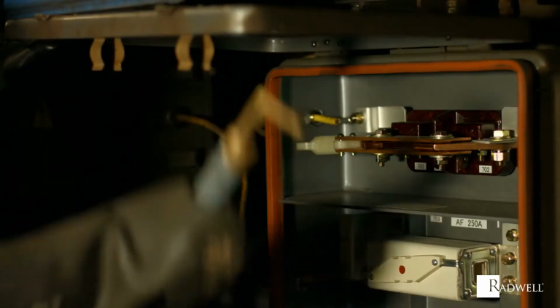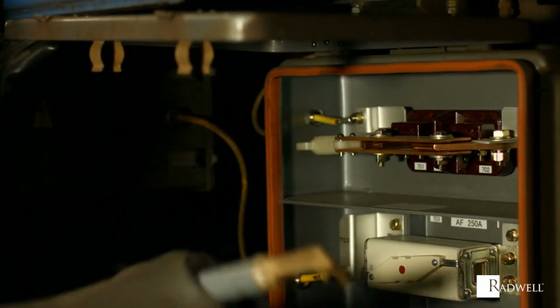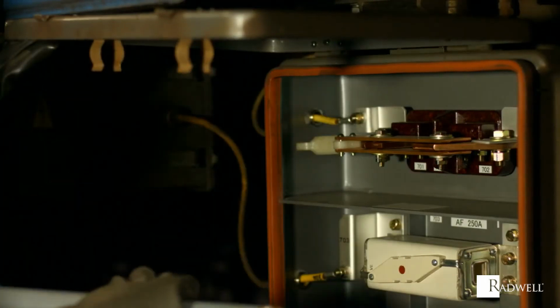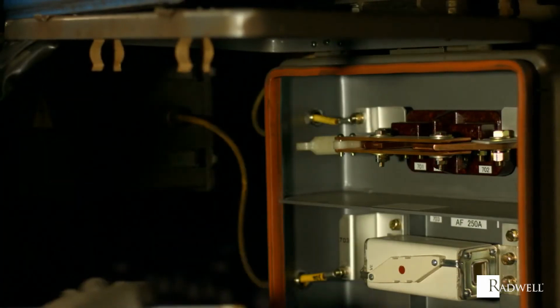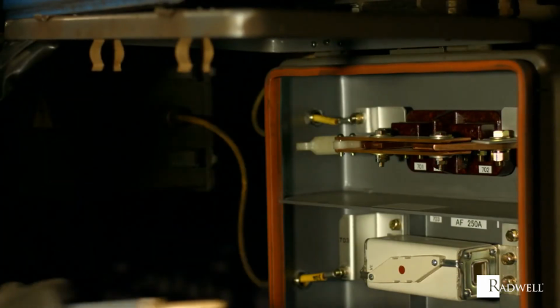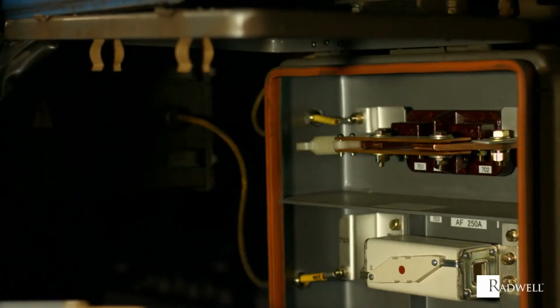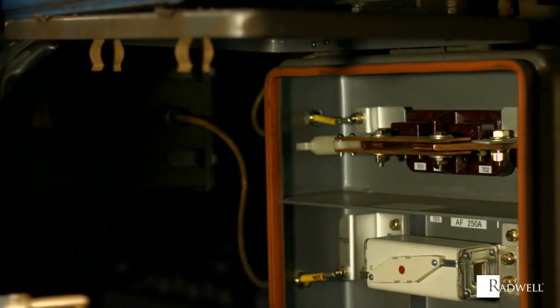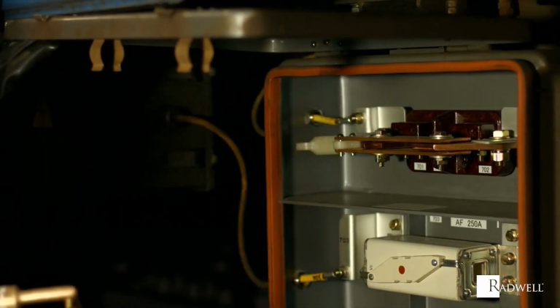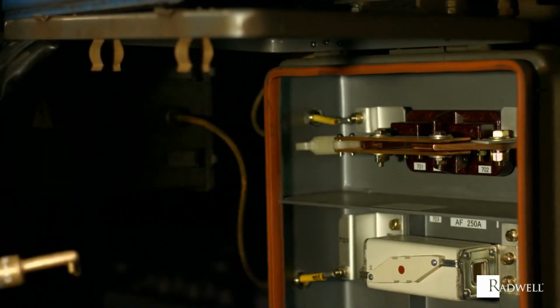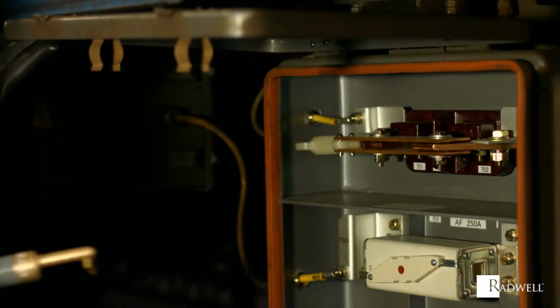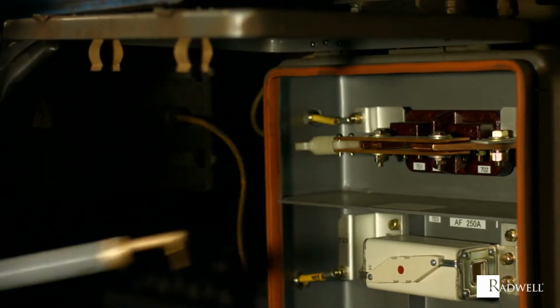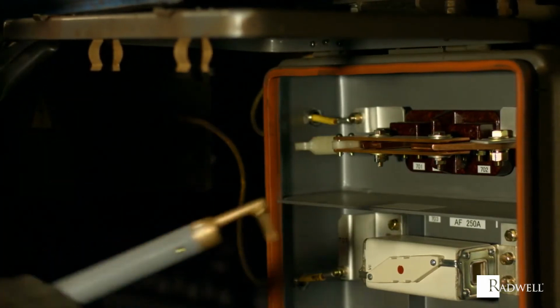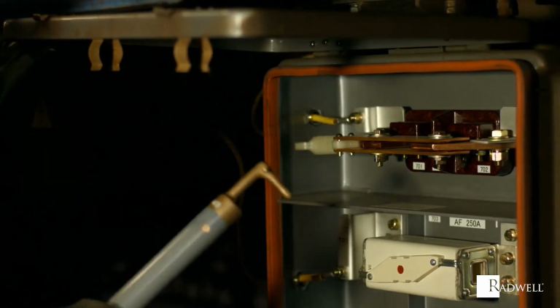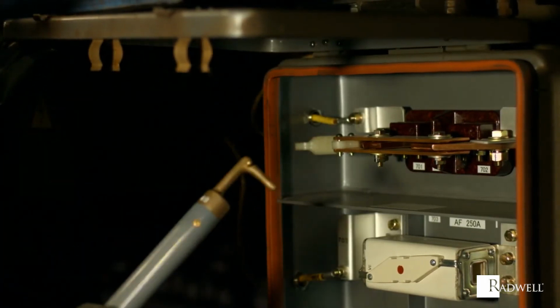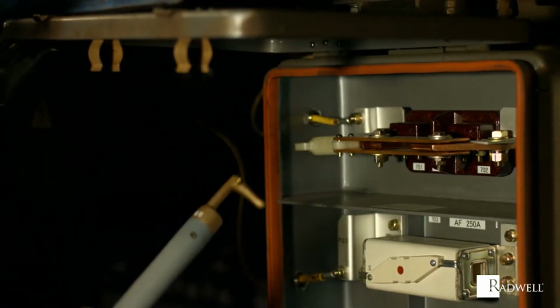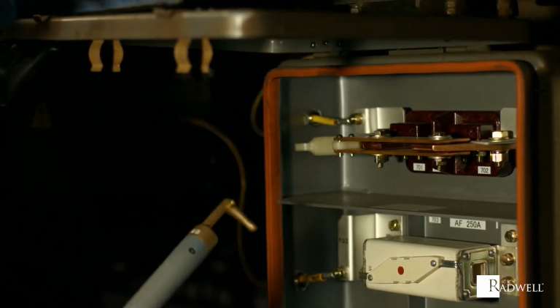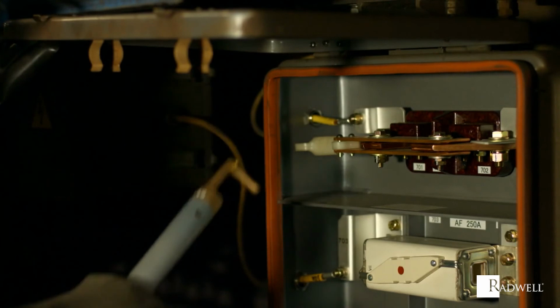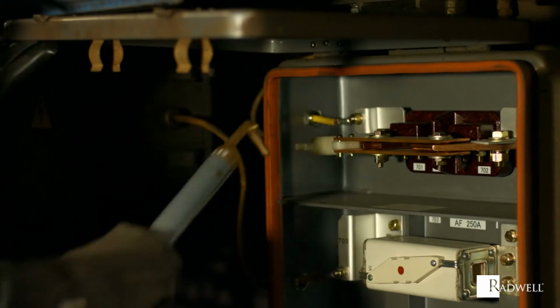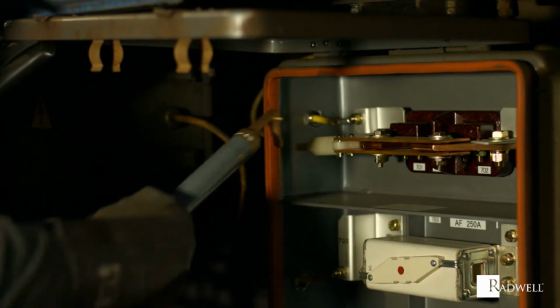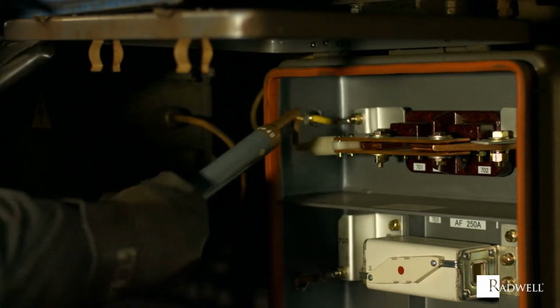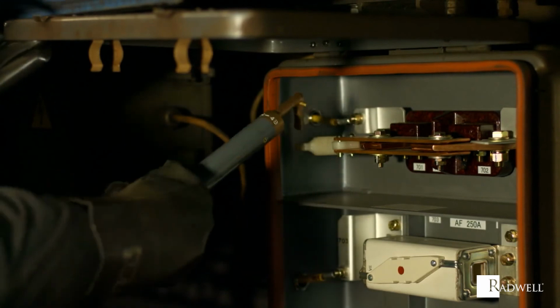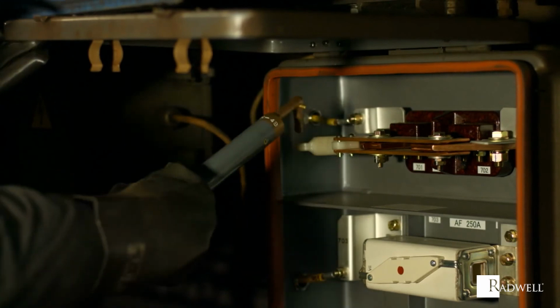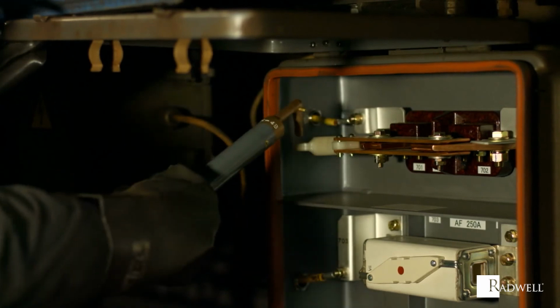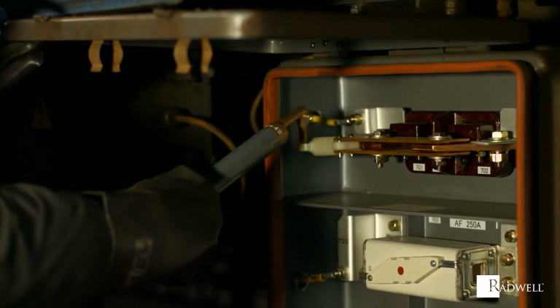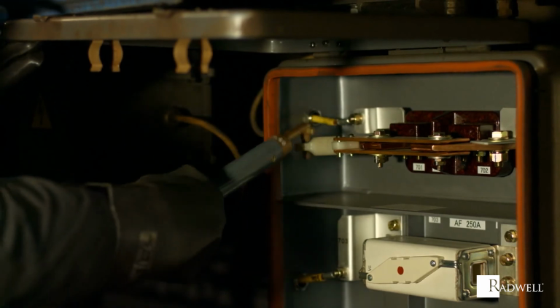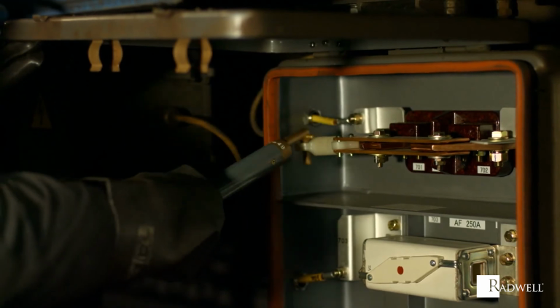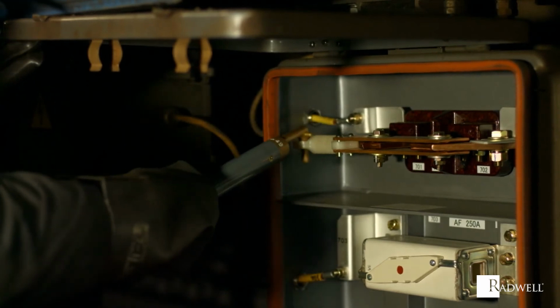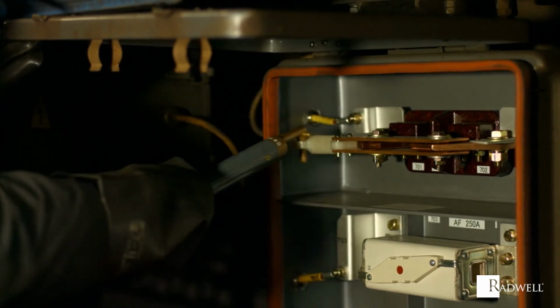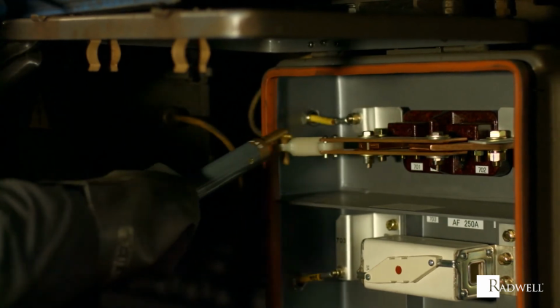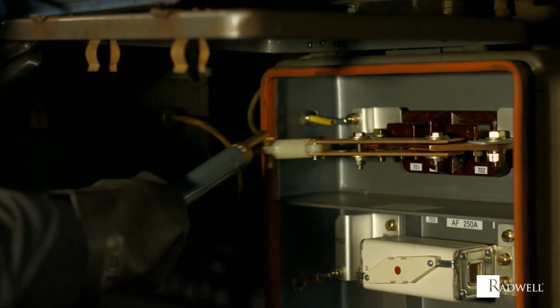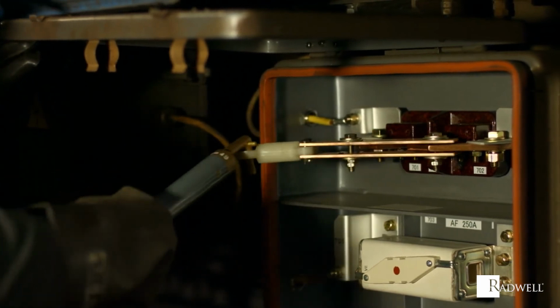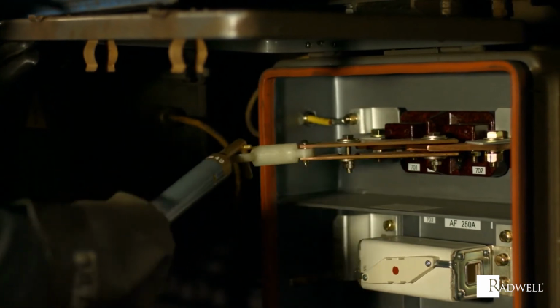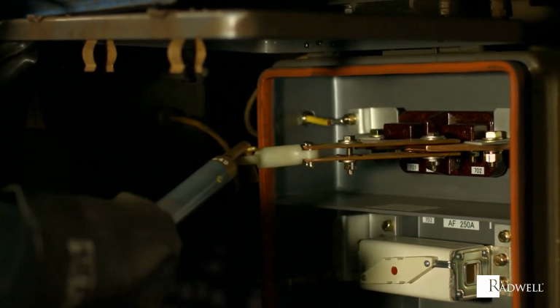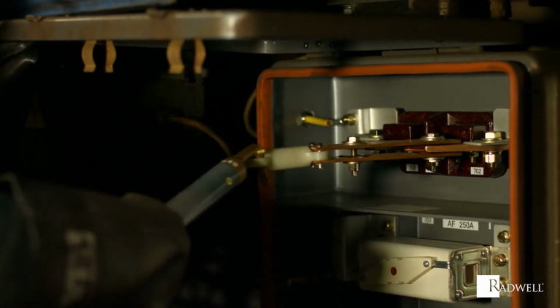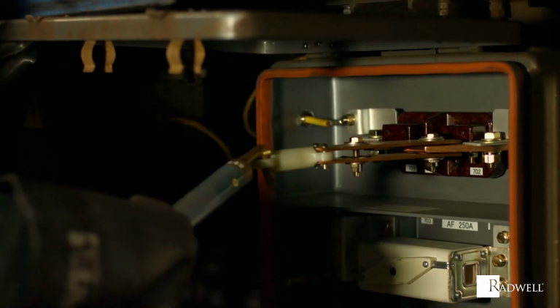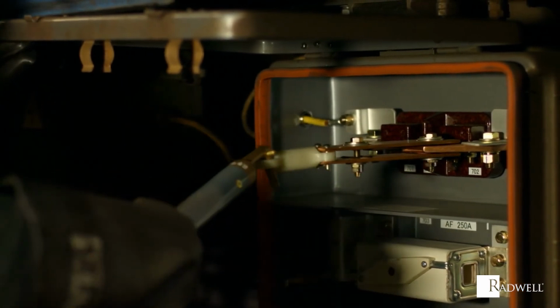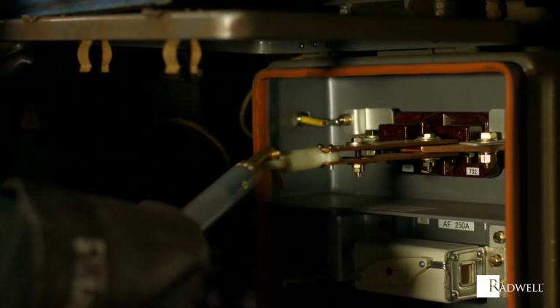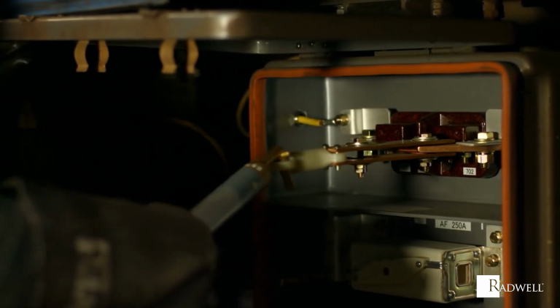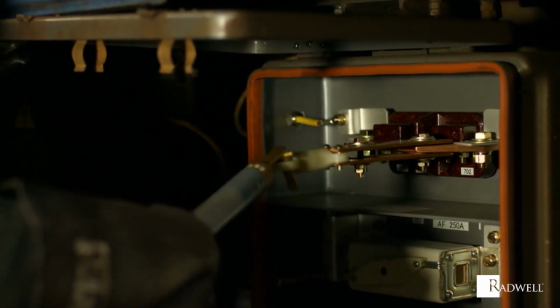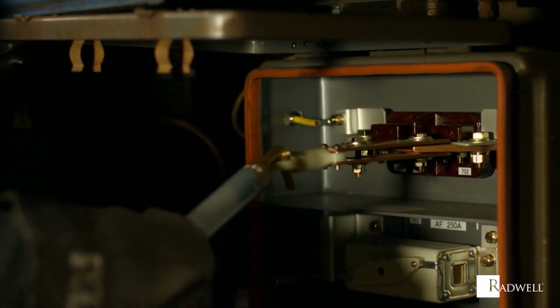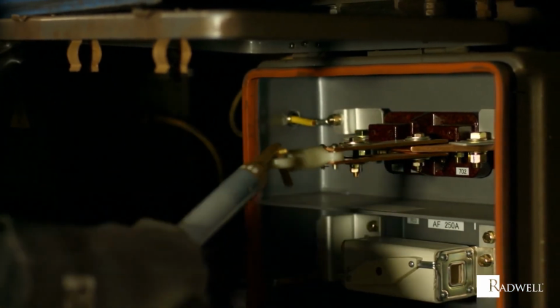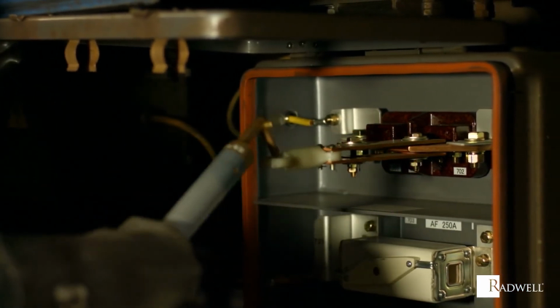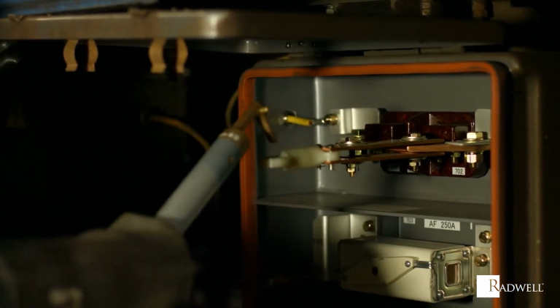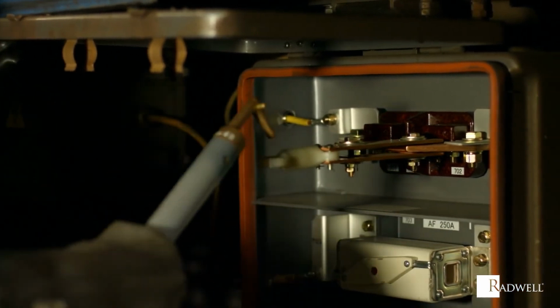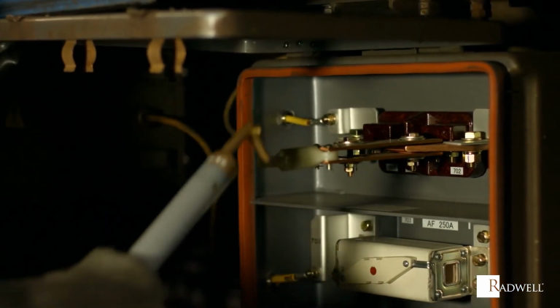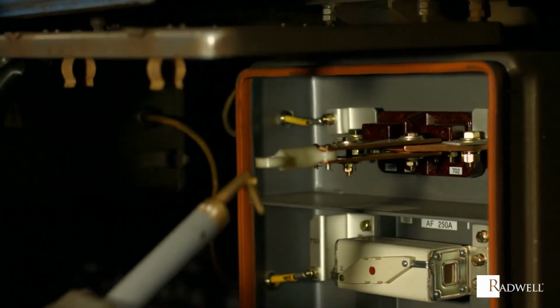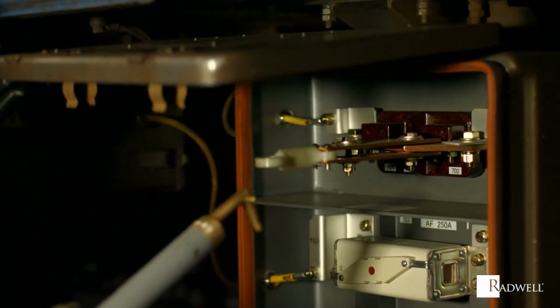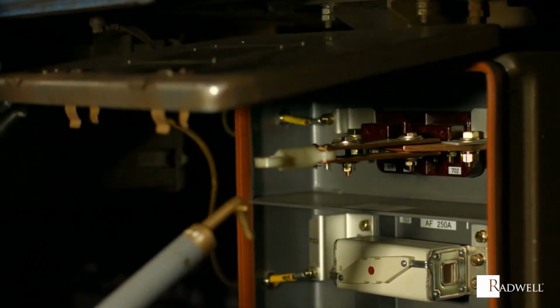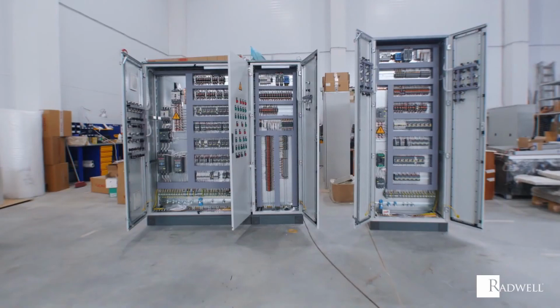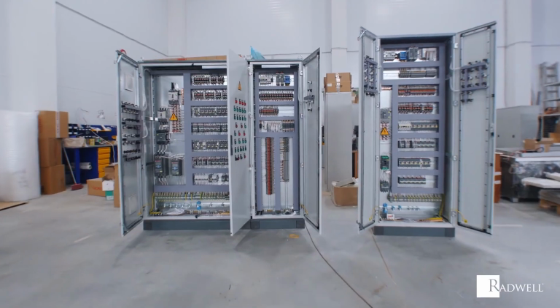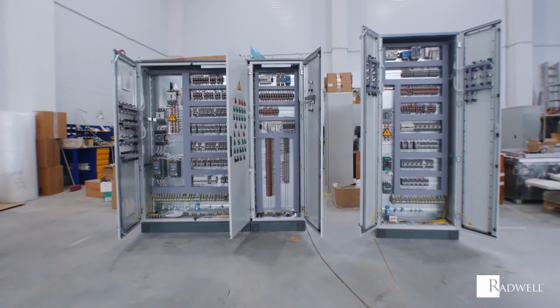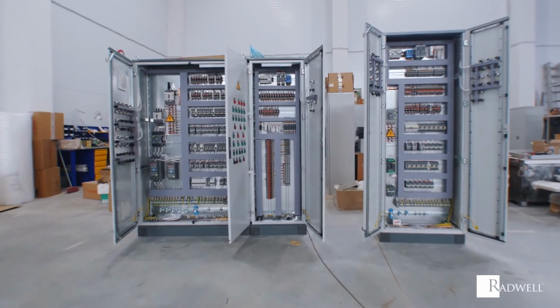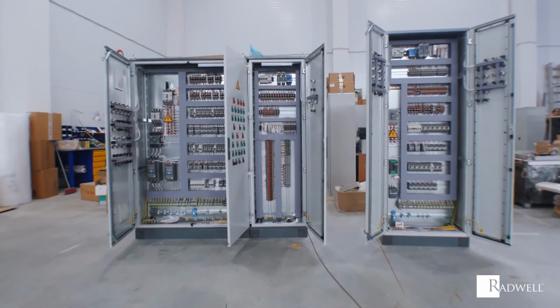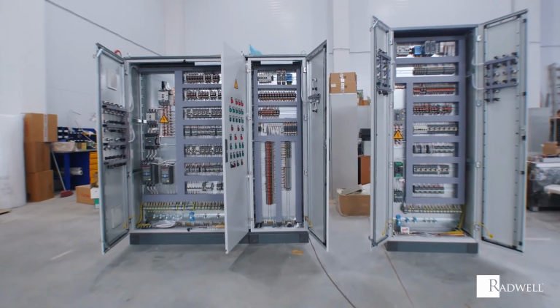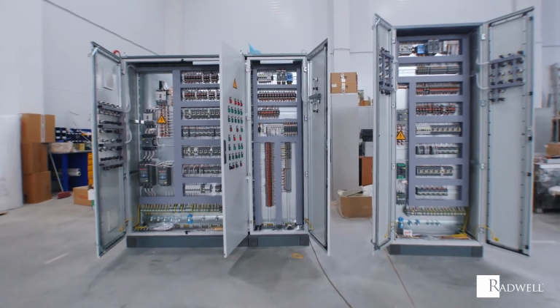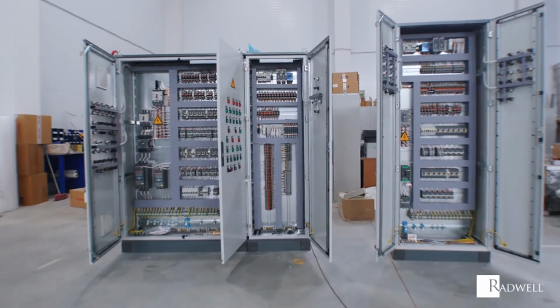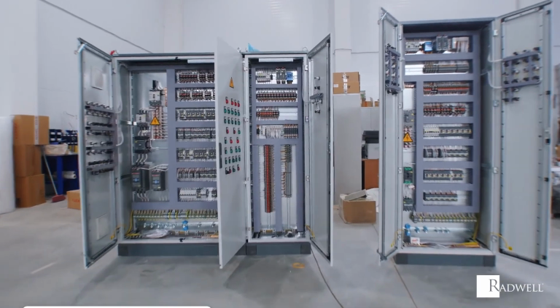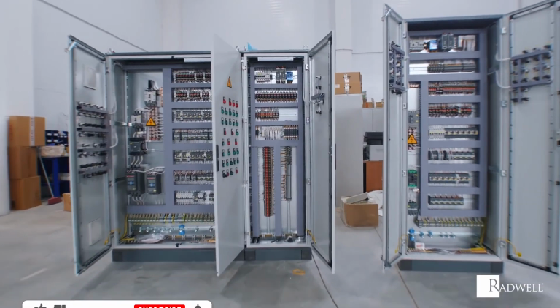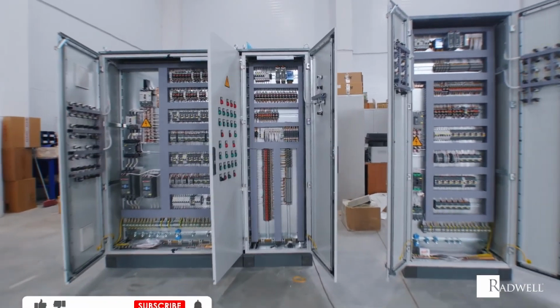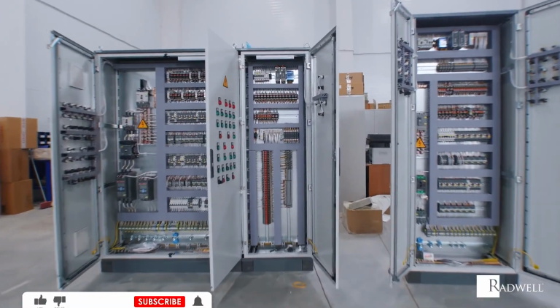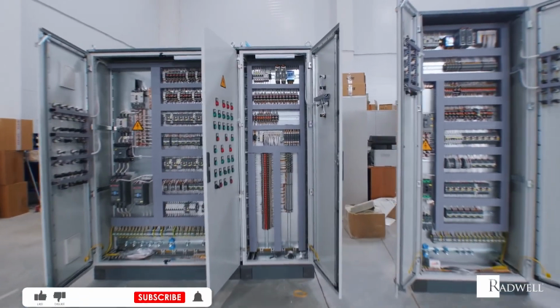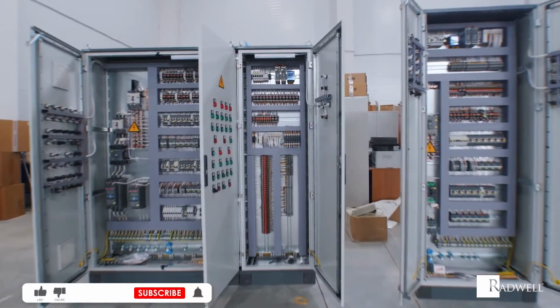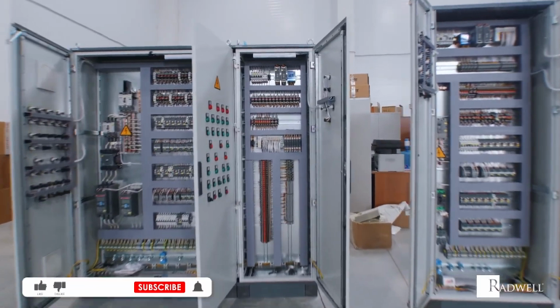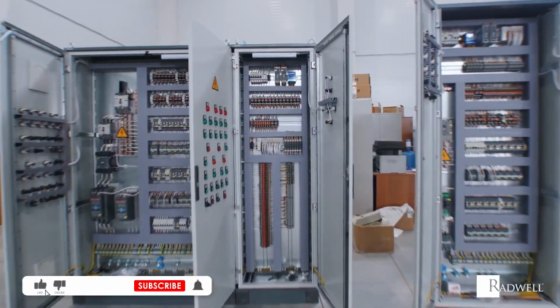A bipolar power supply's ability to generate positive and negative voltages and currents makes it a great source for testing.